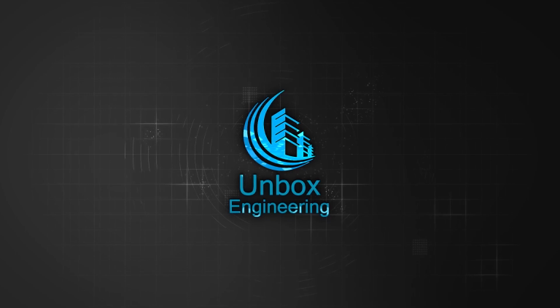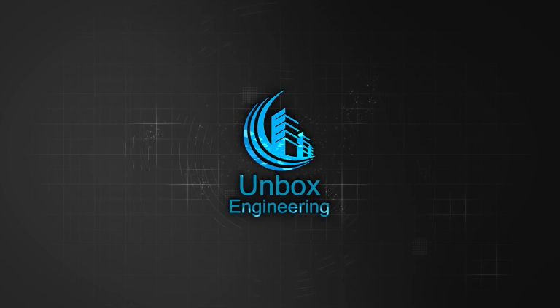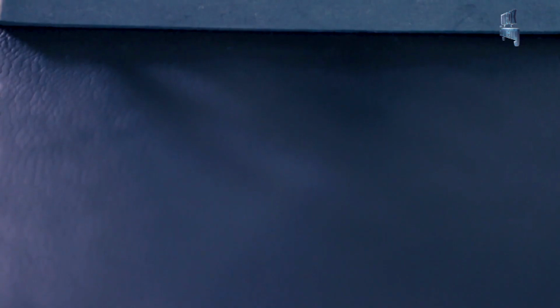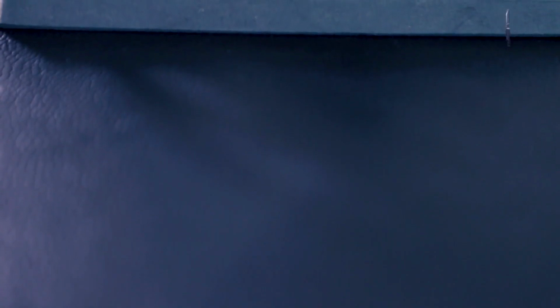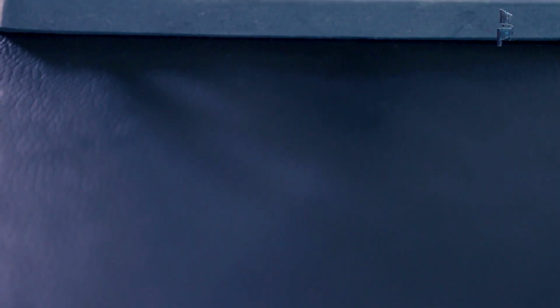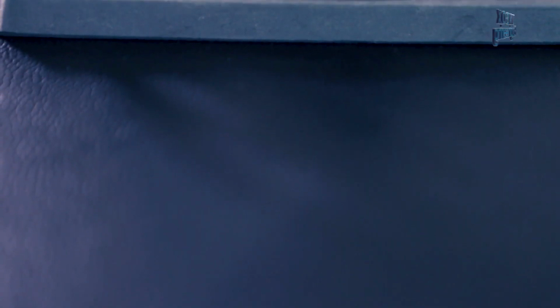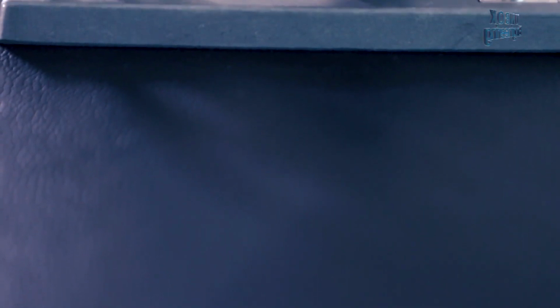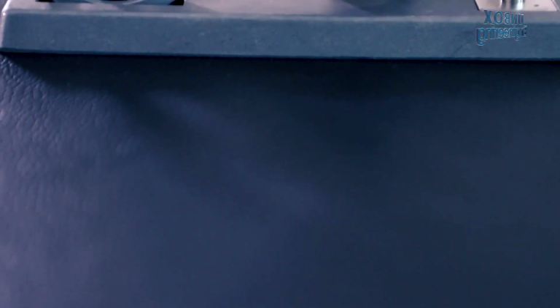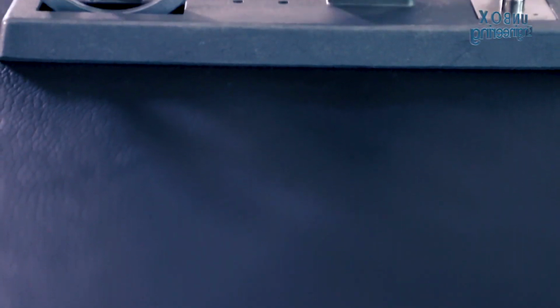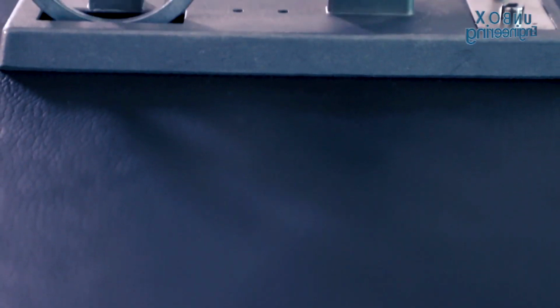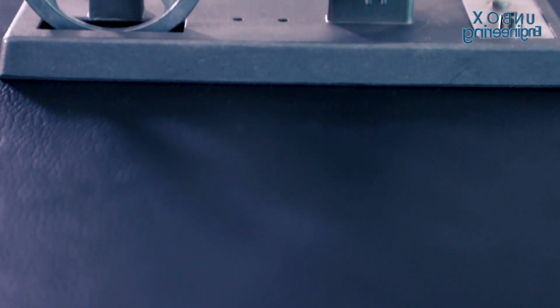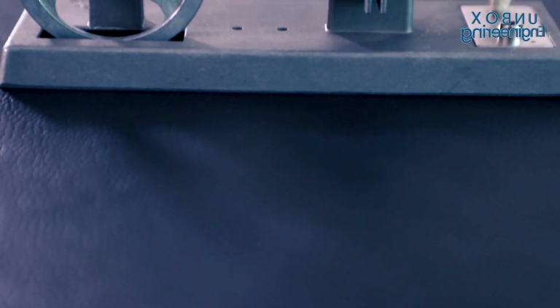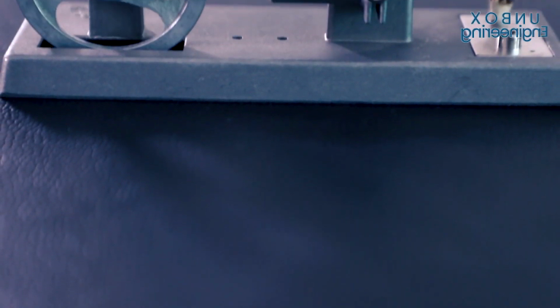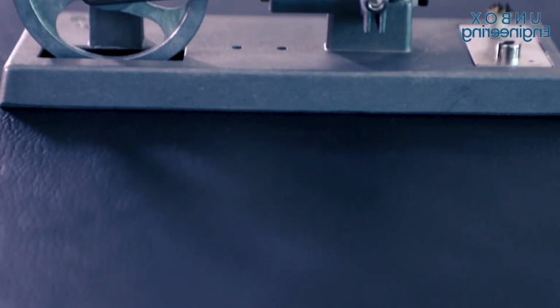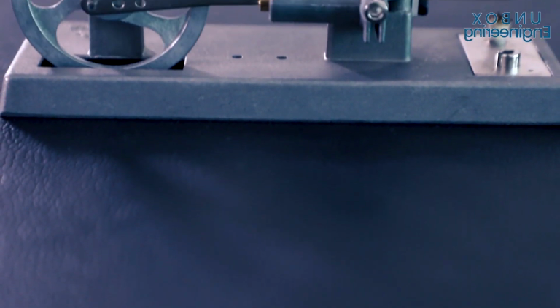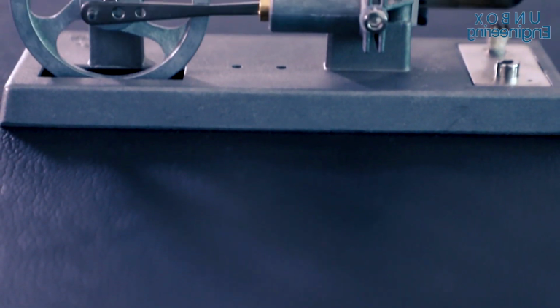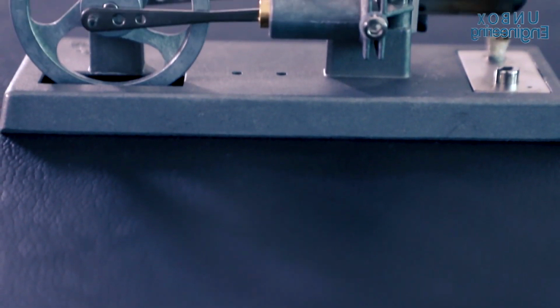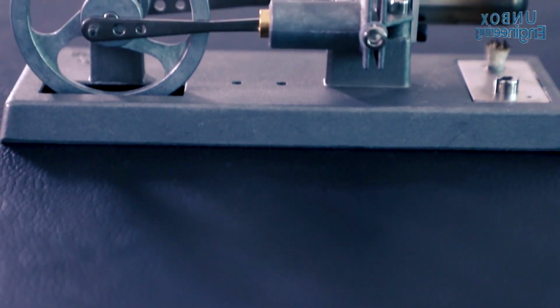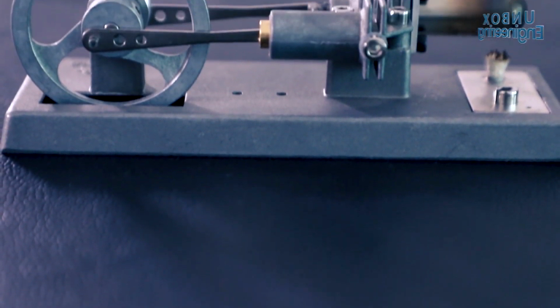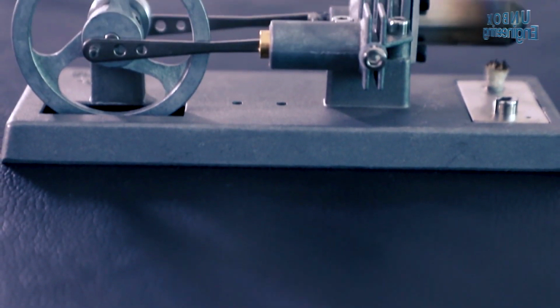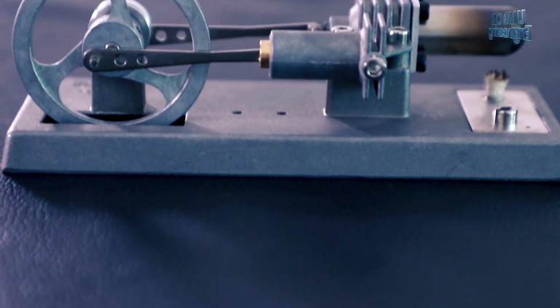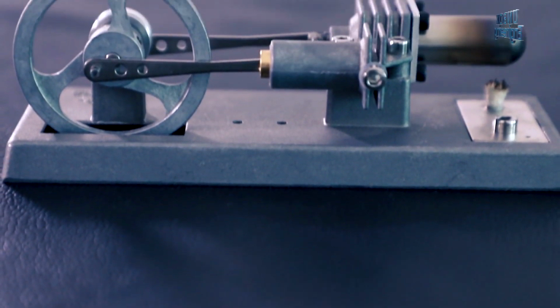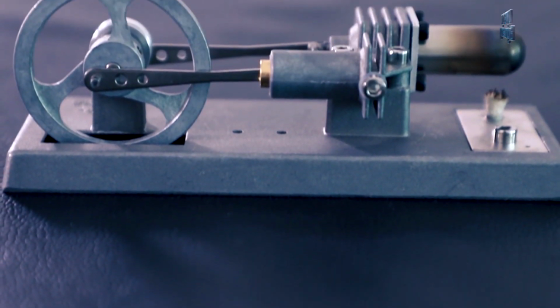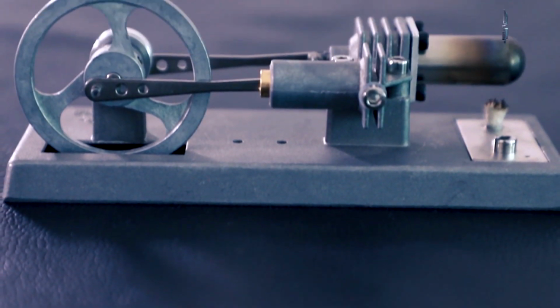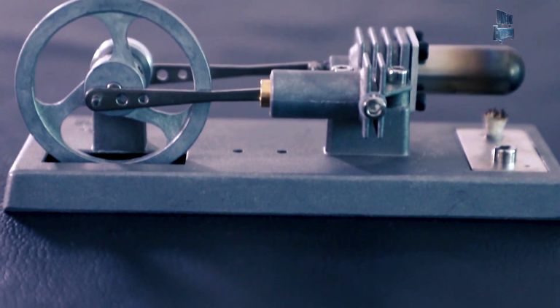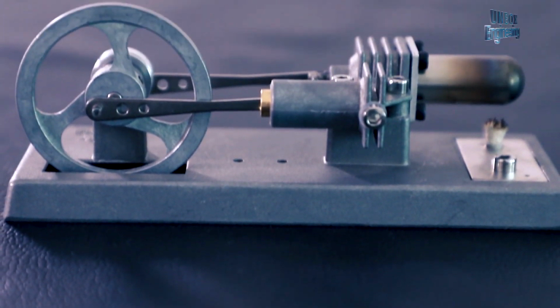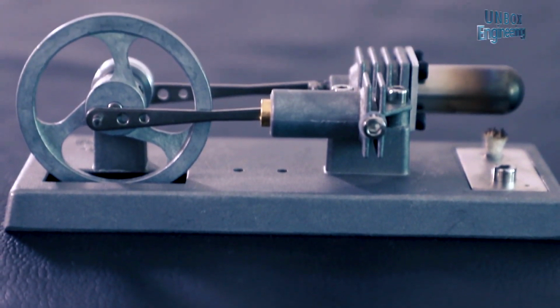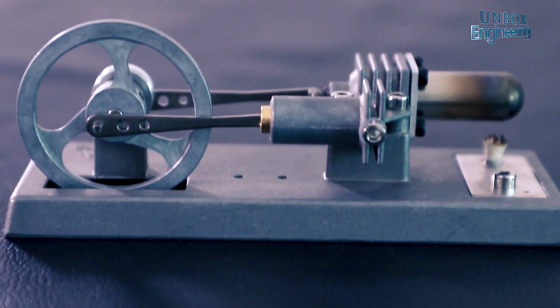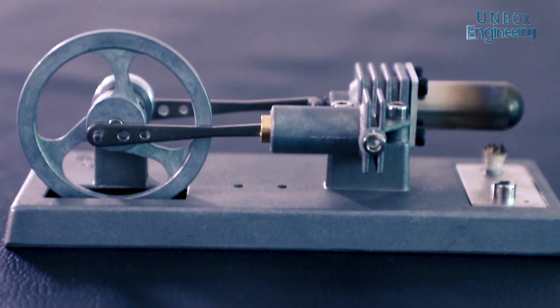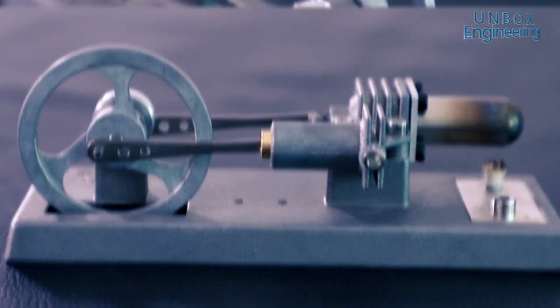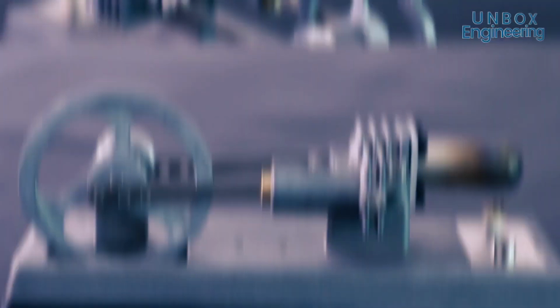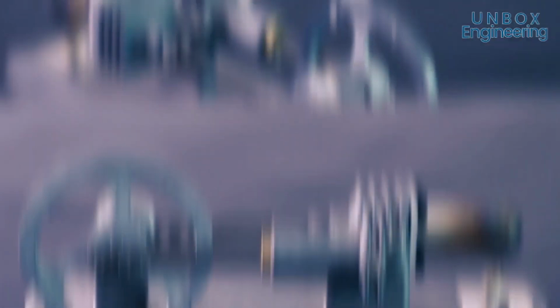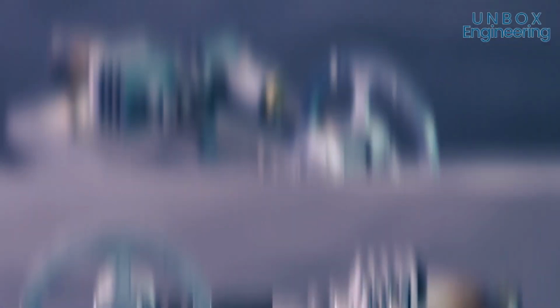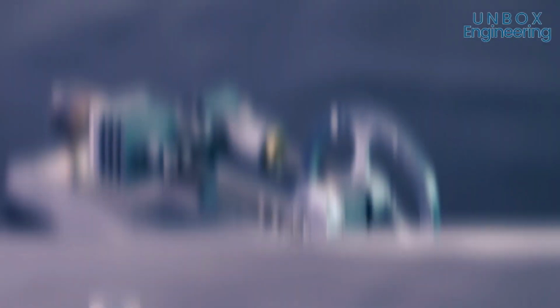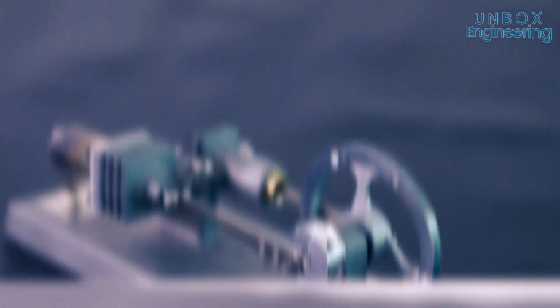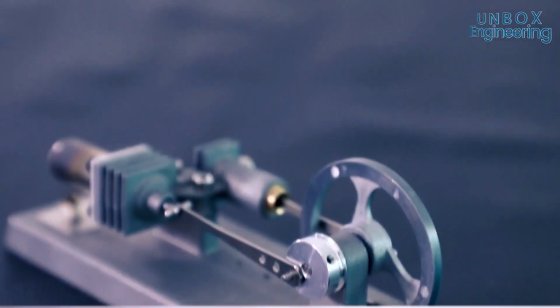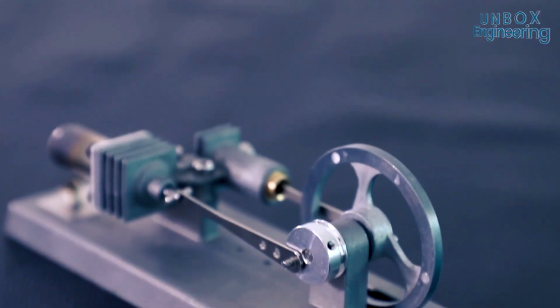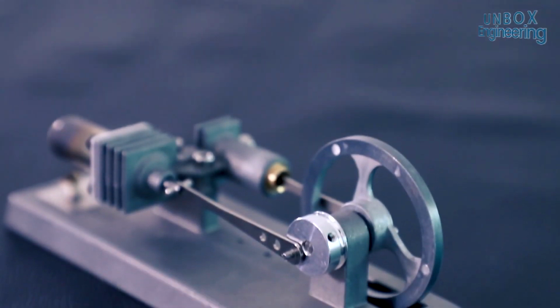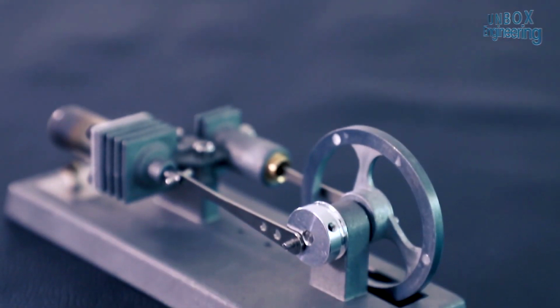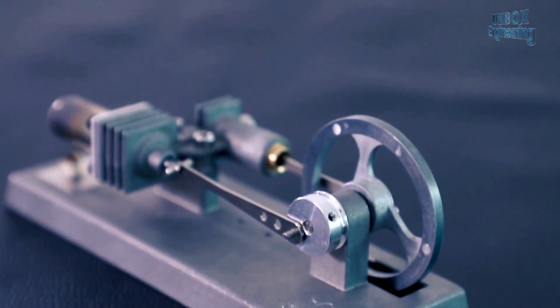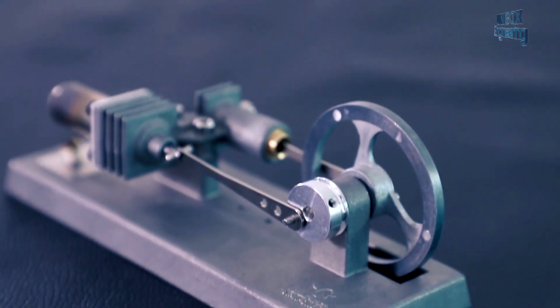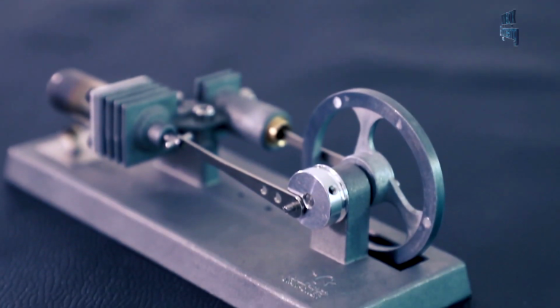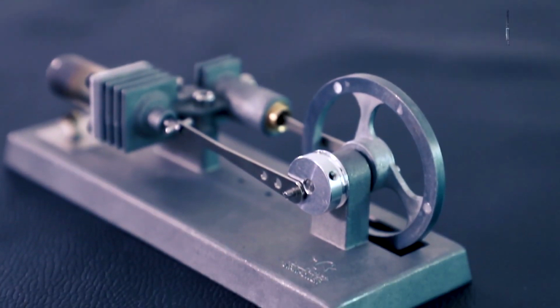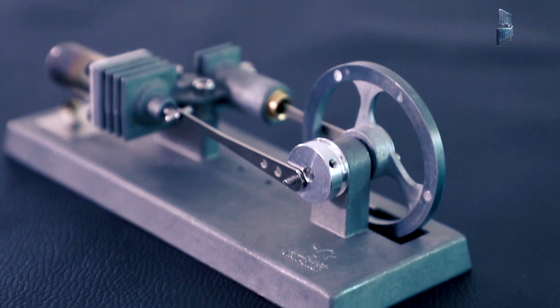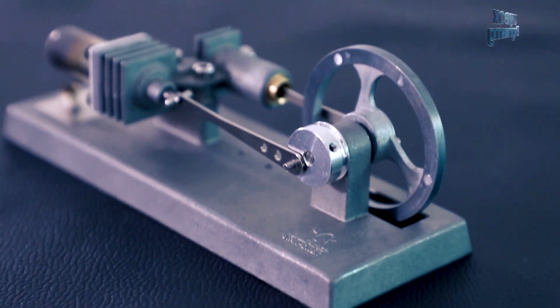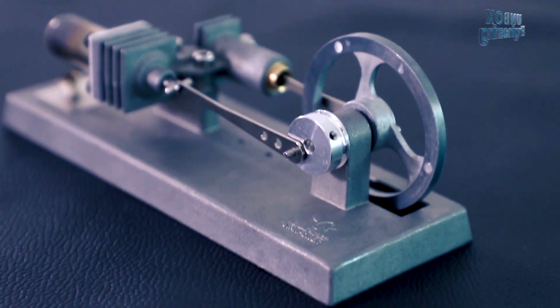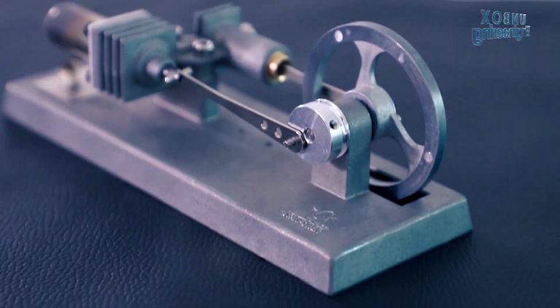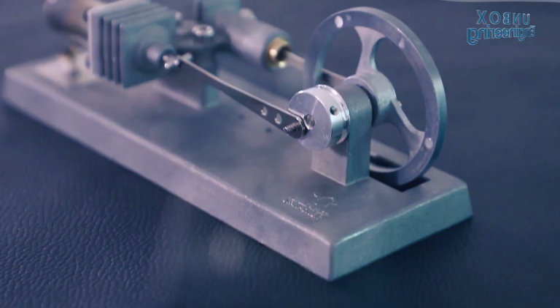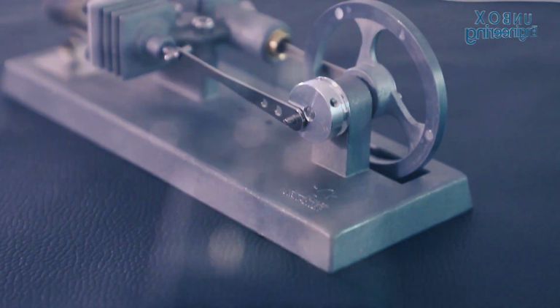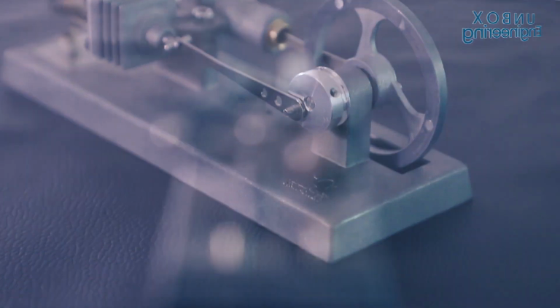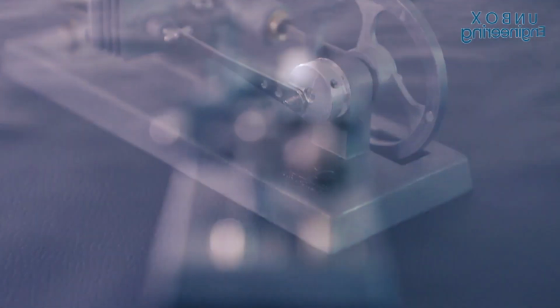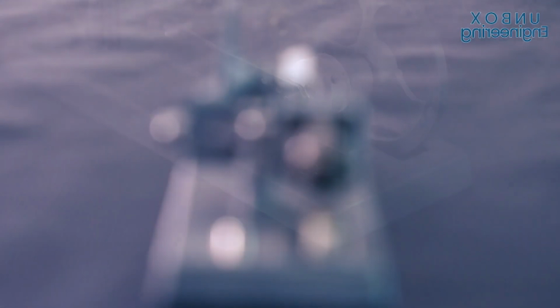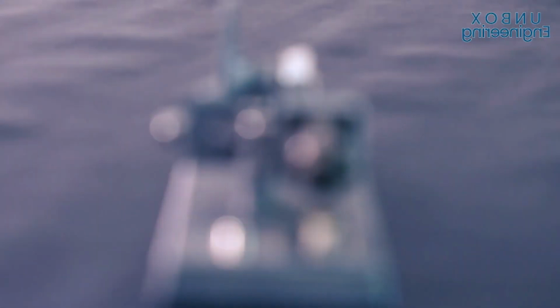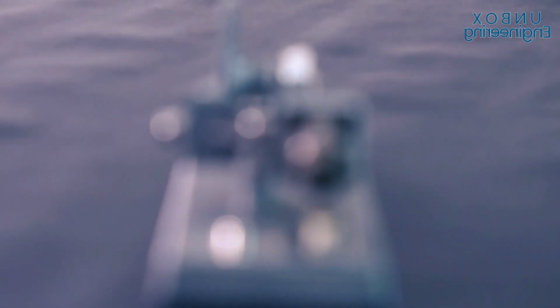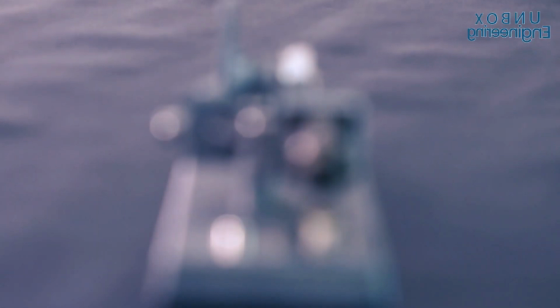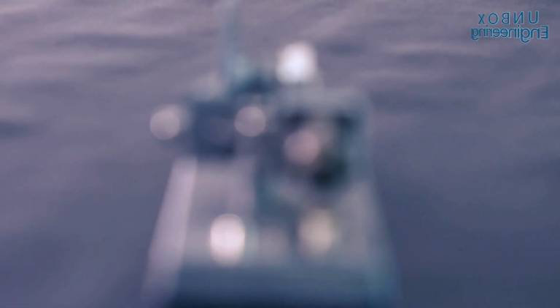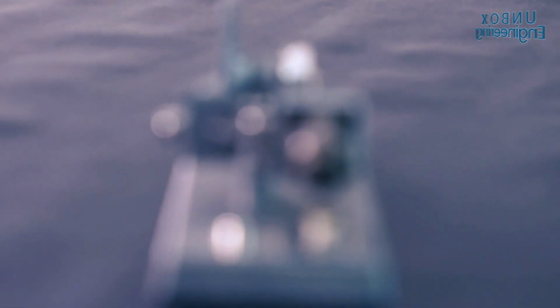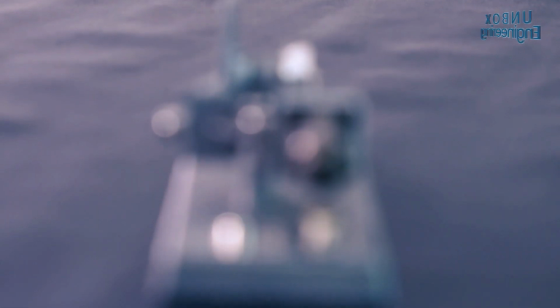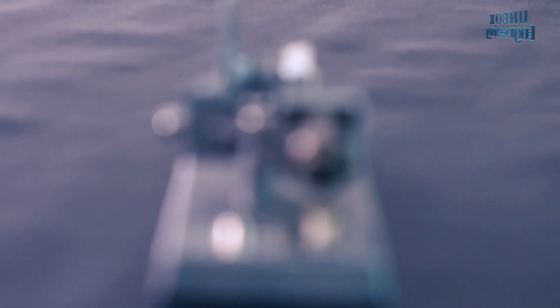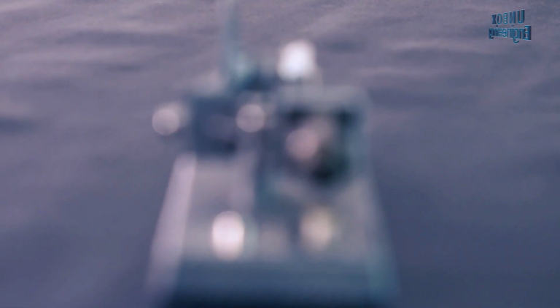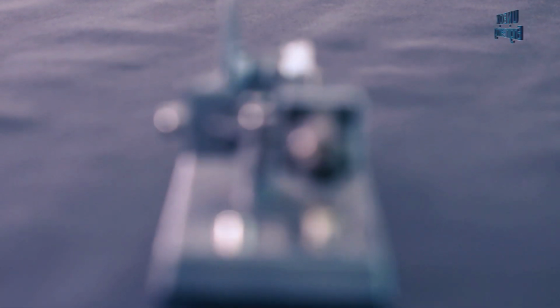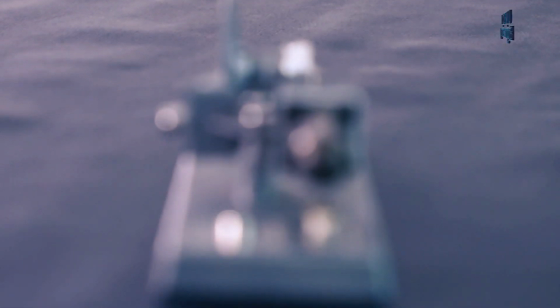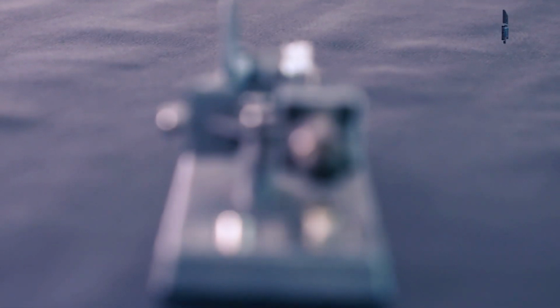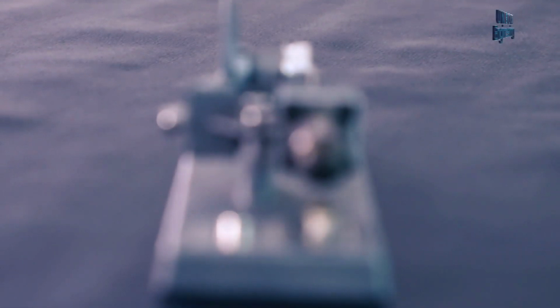Hello friends, in this episode we'll see how Stirling engine works, and then we'll assemble a mini Stirling engine.